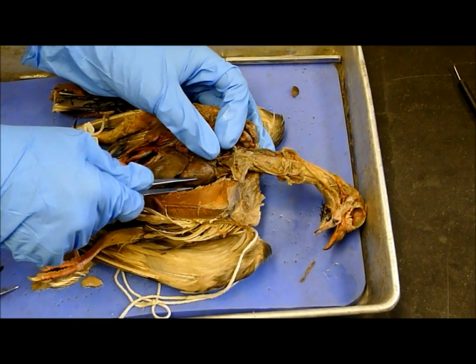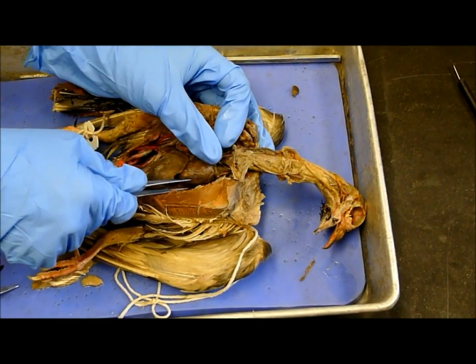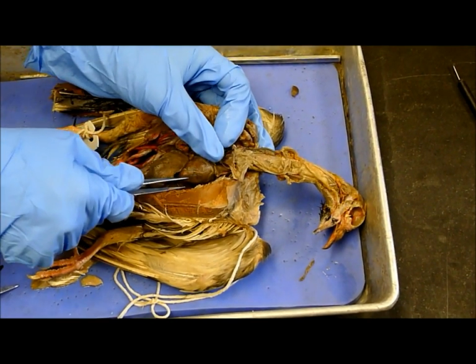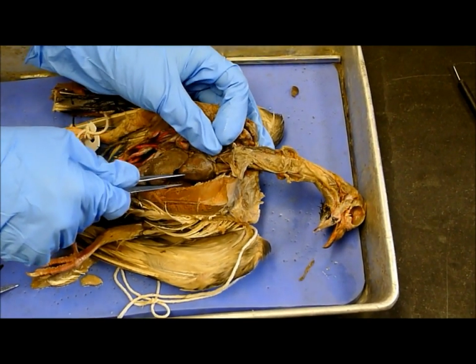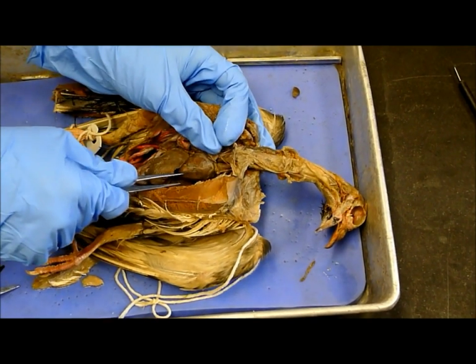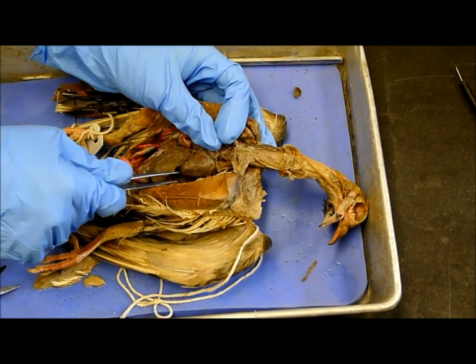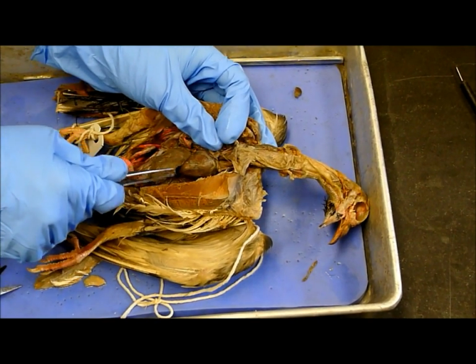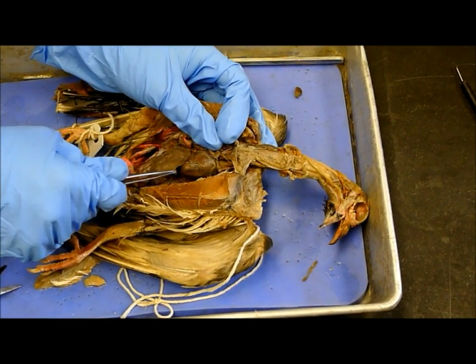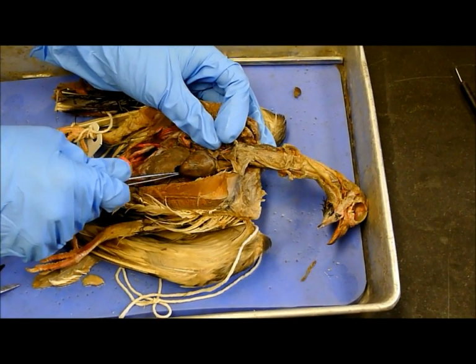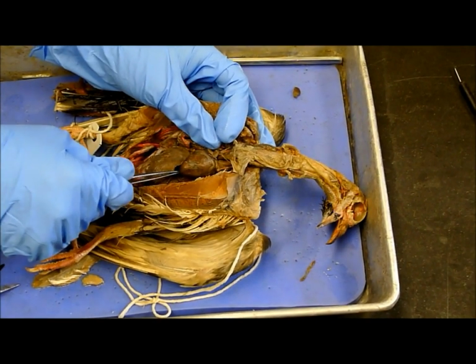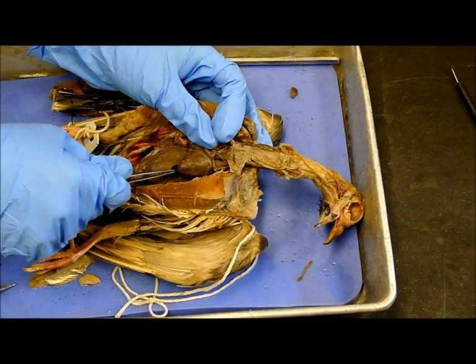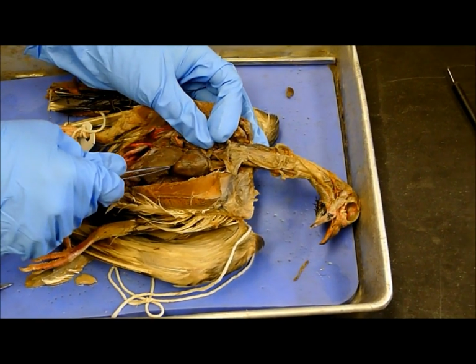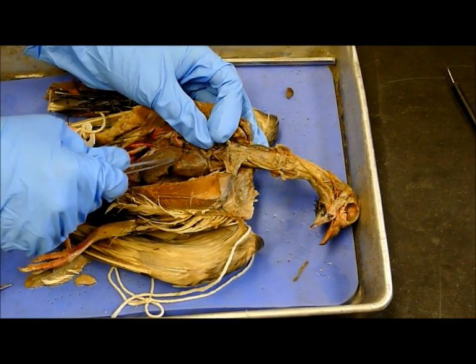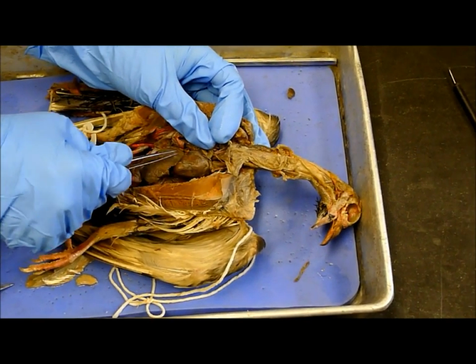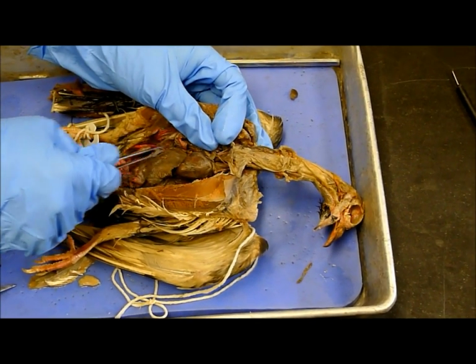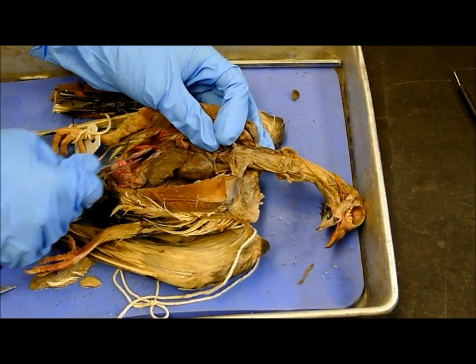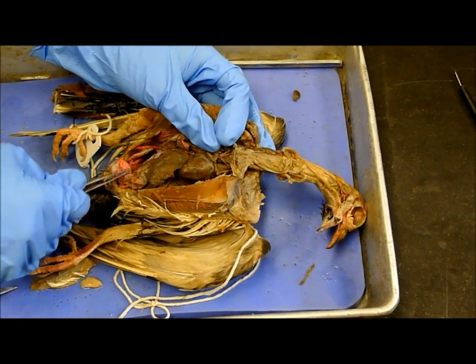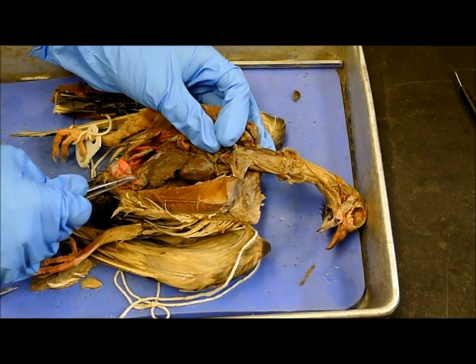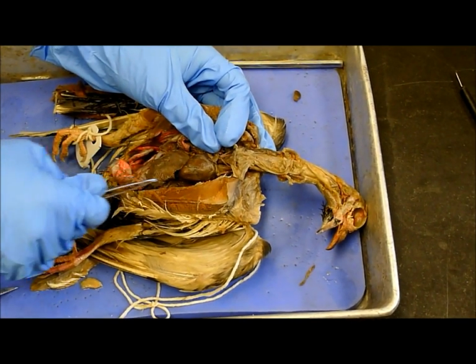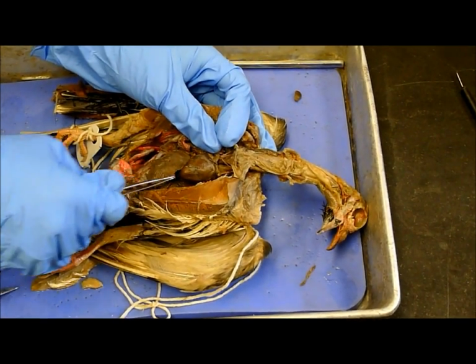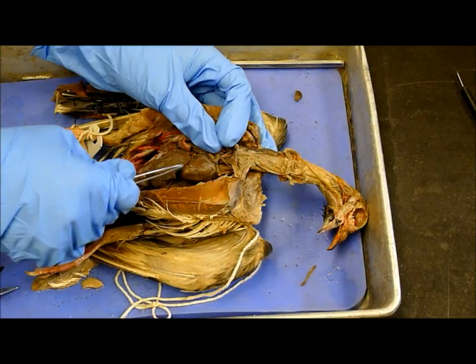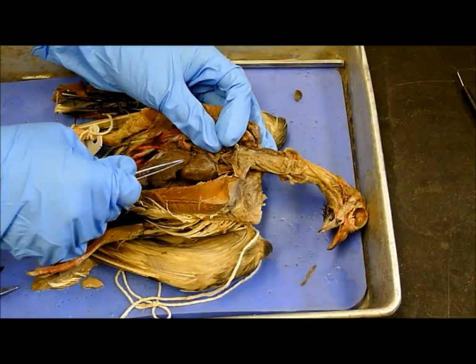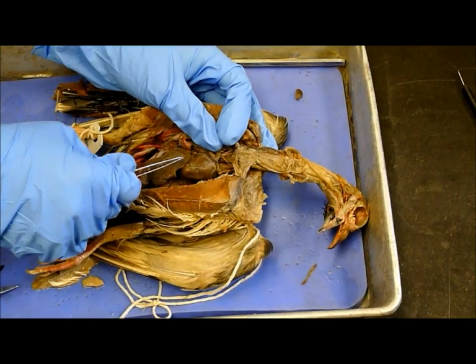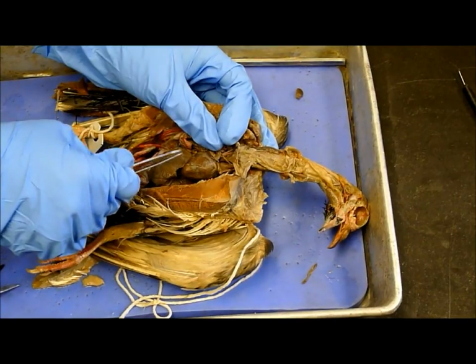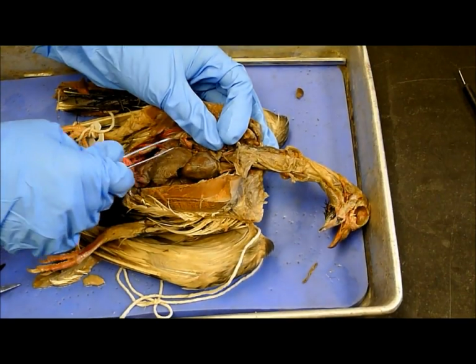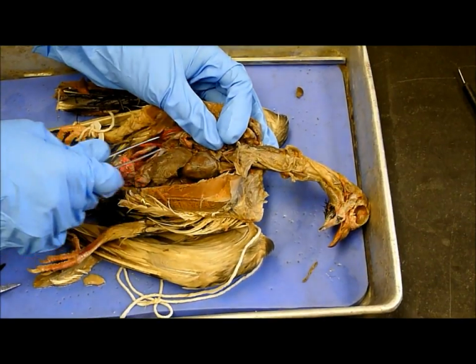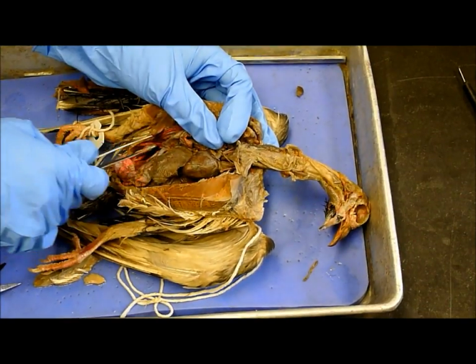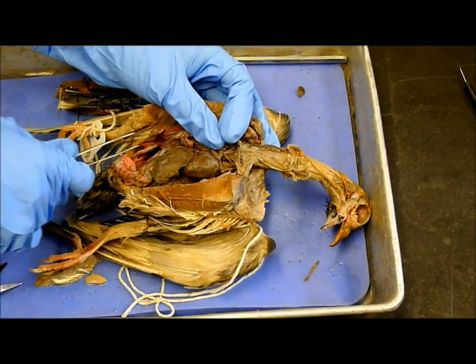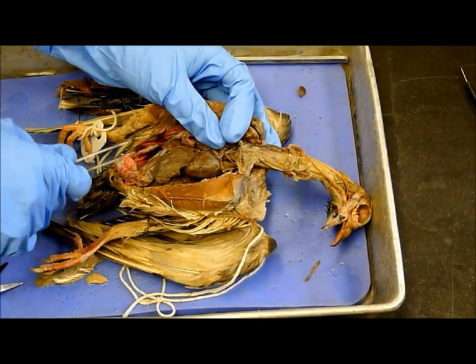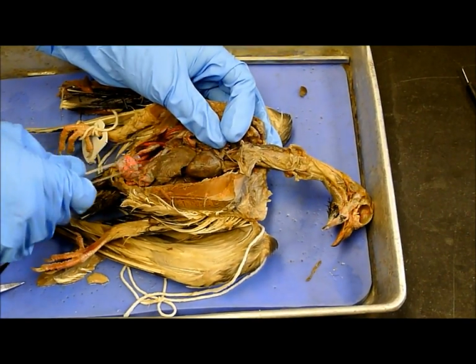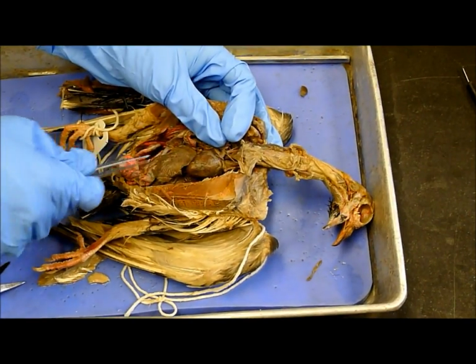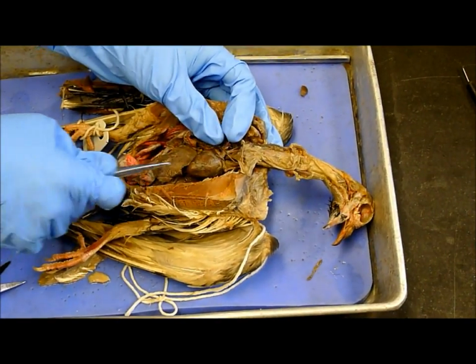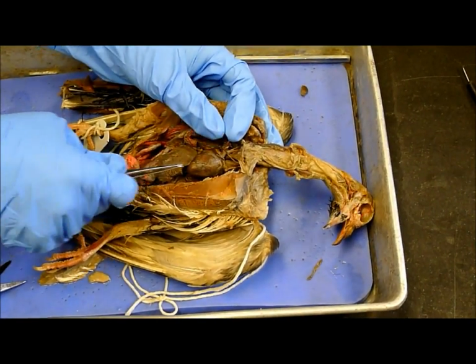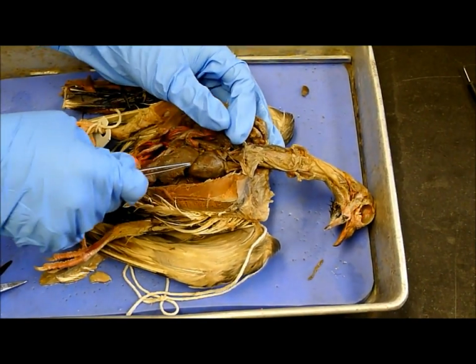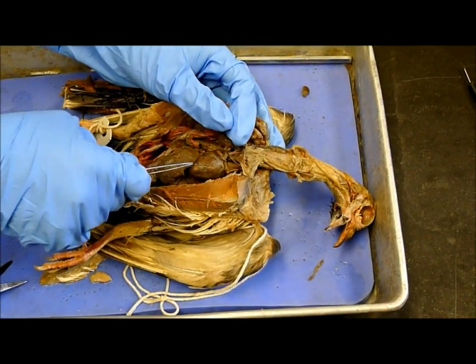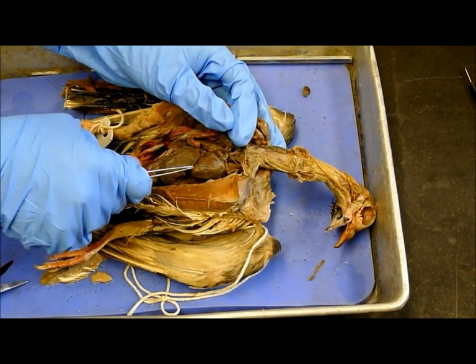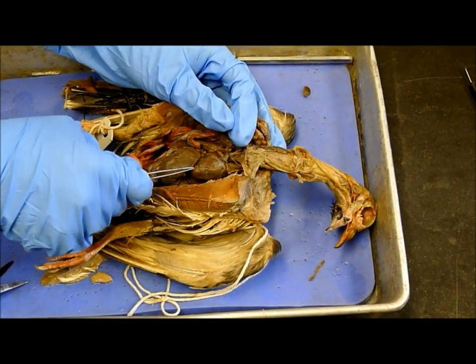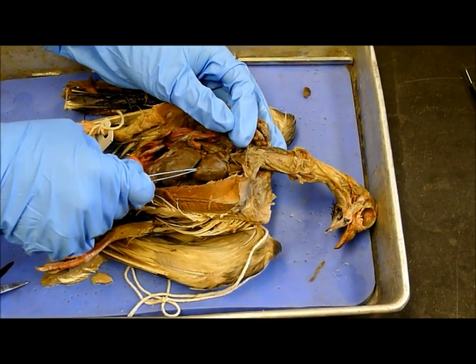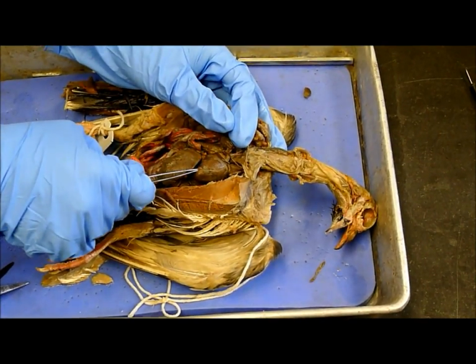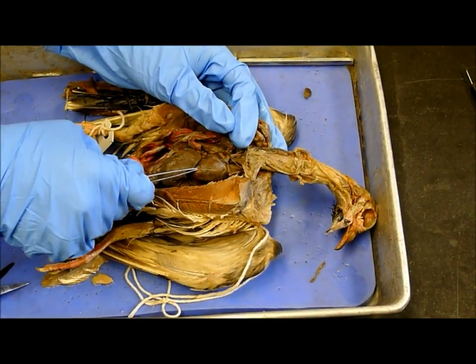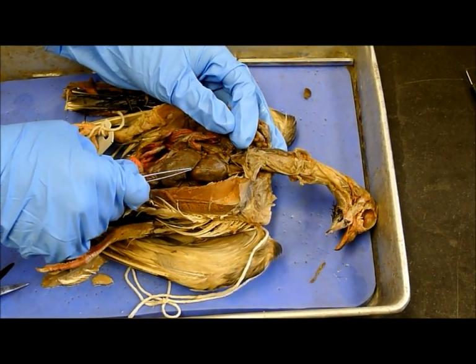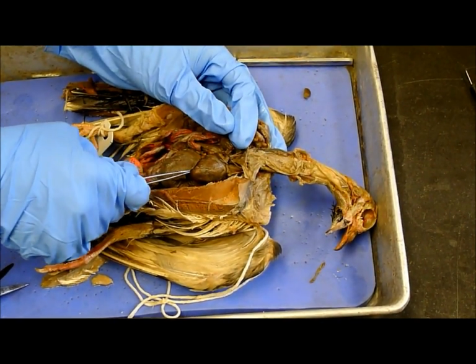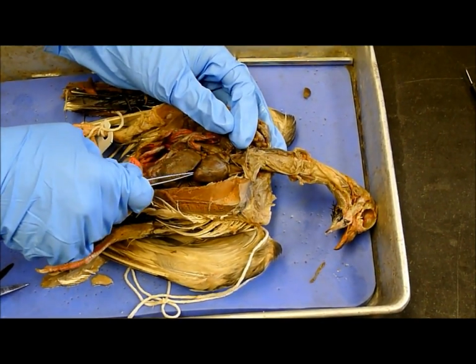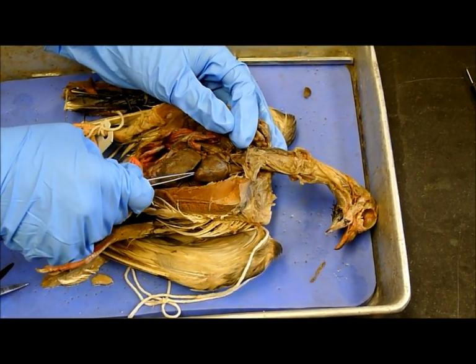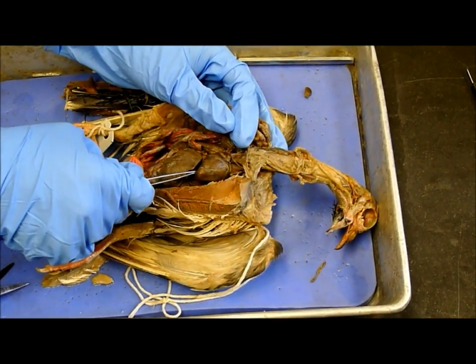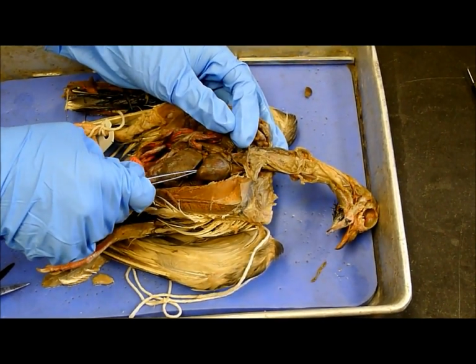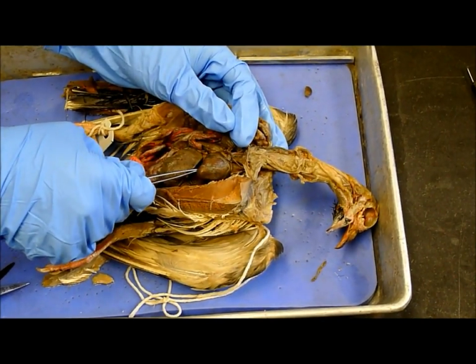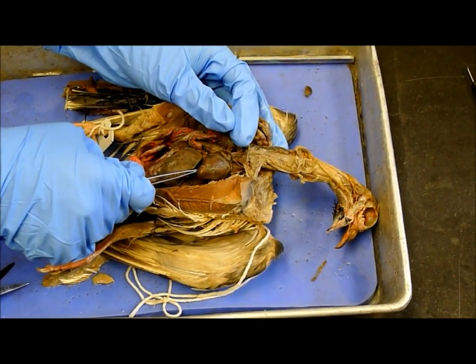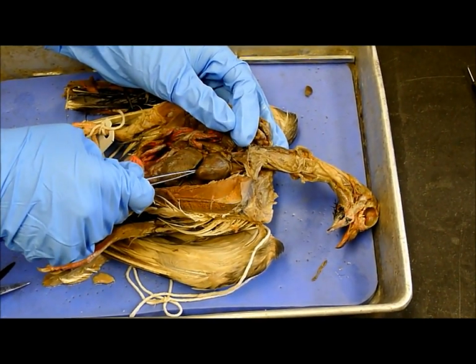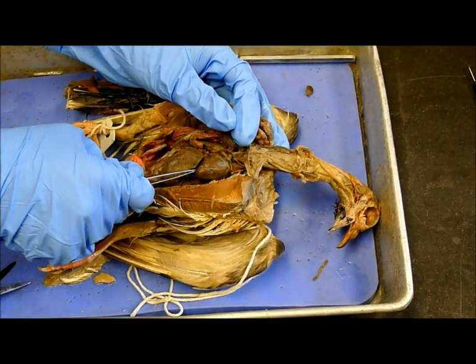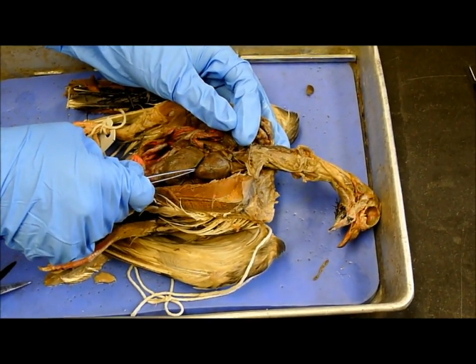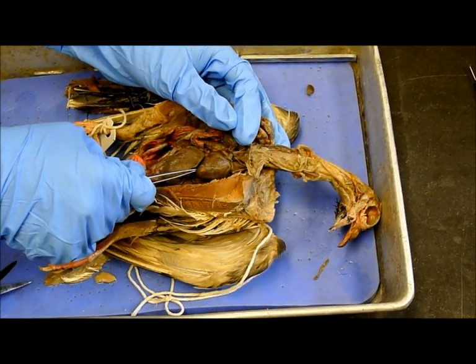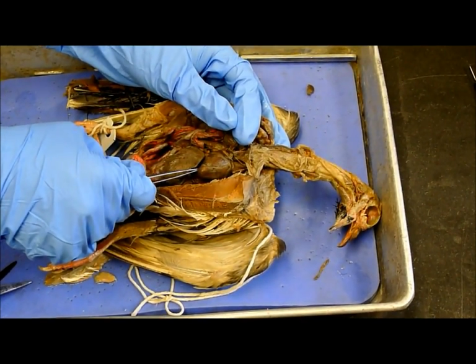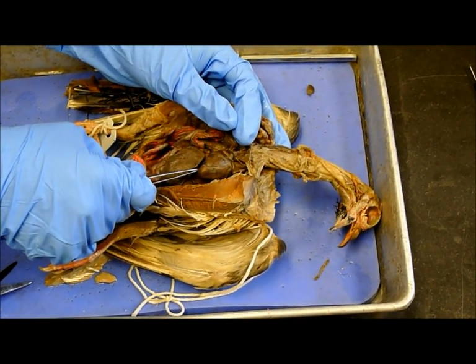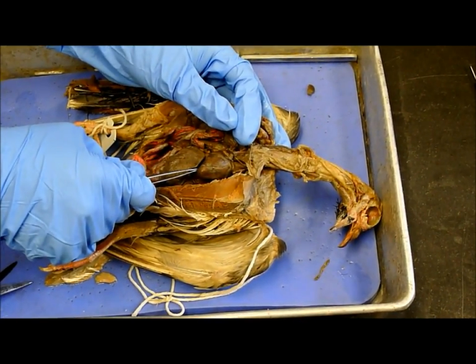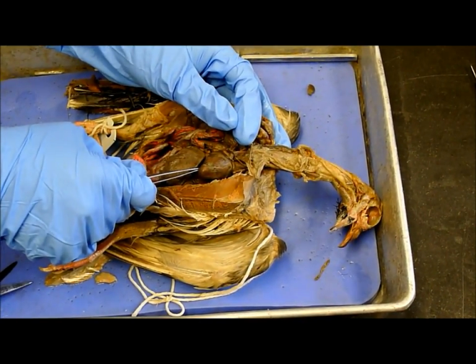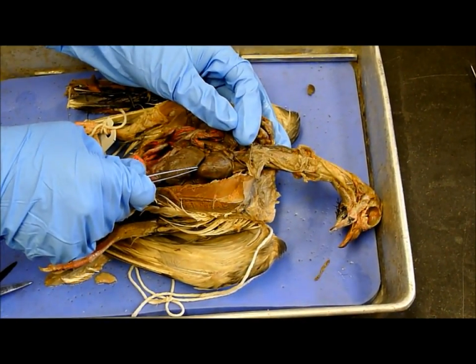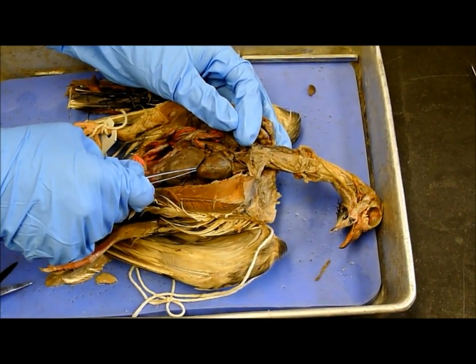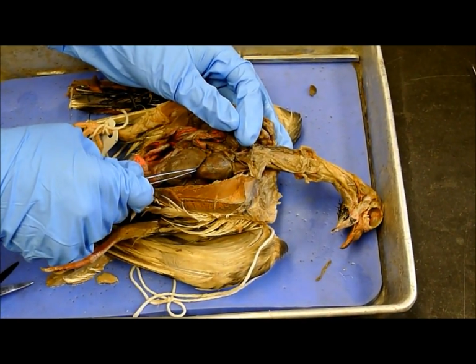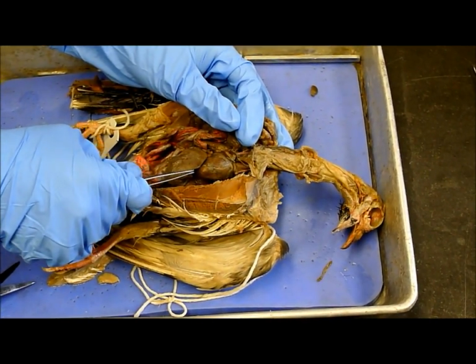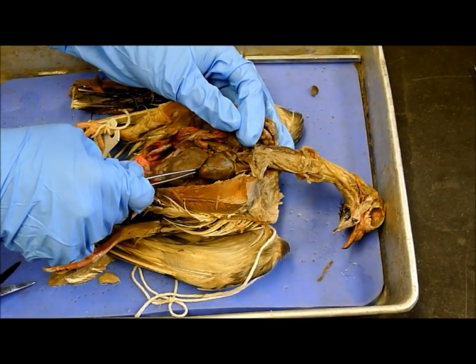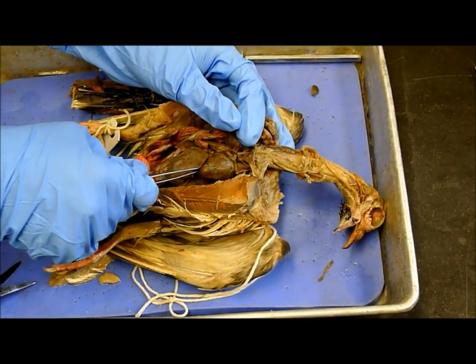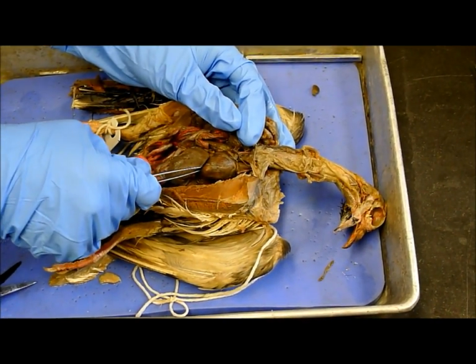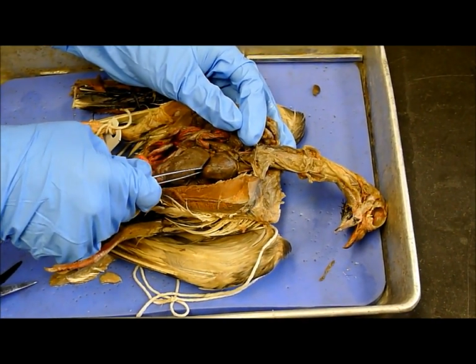And the pleural cavity — obviously the rest. The peritoneal cavity. Yeah, the peritoneal cavity.